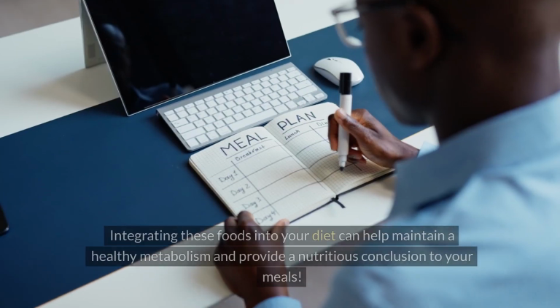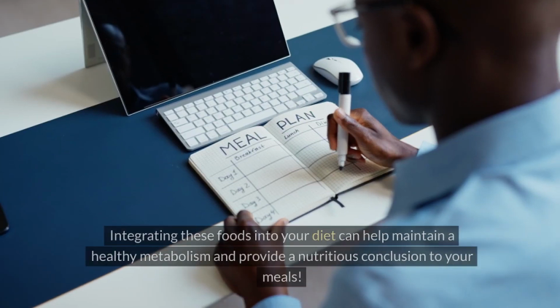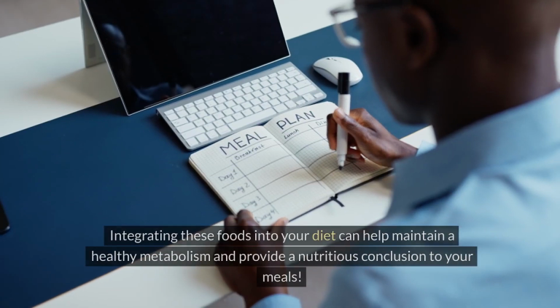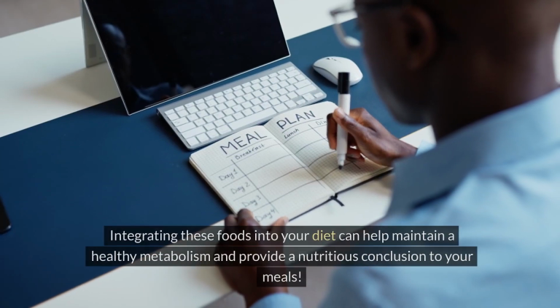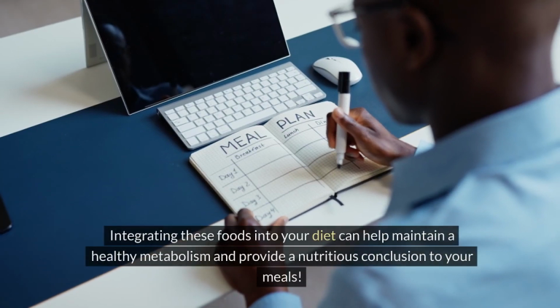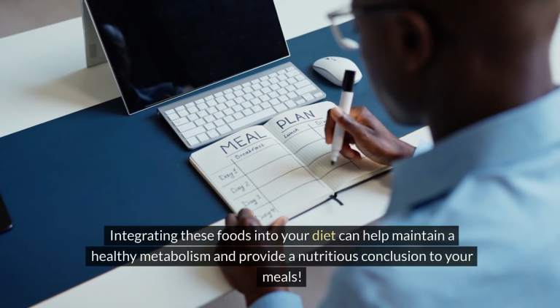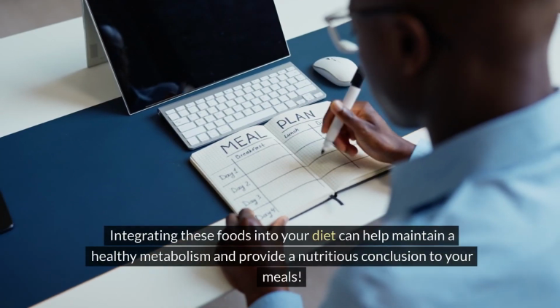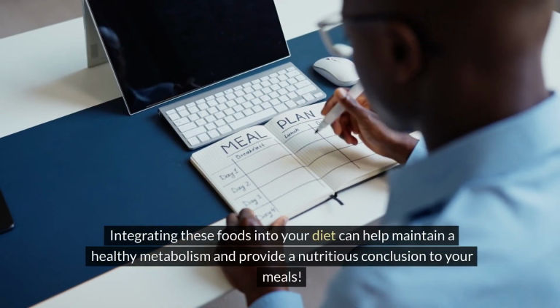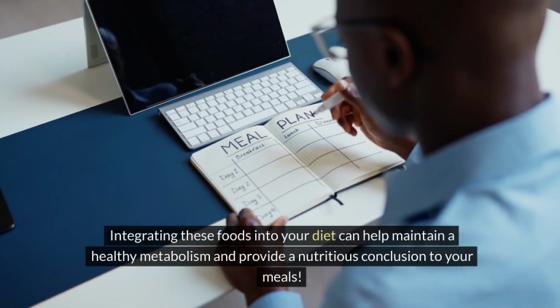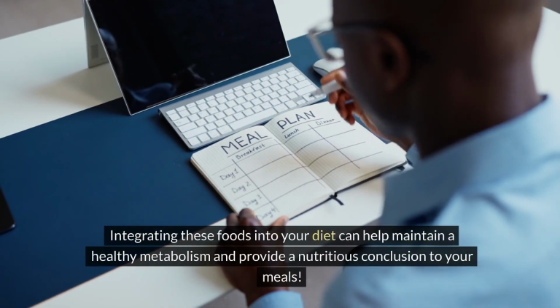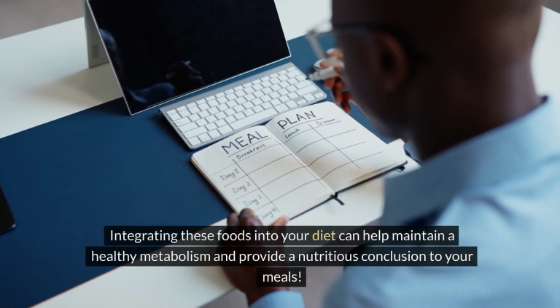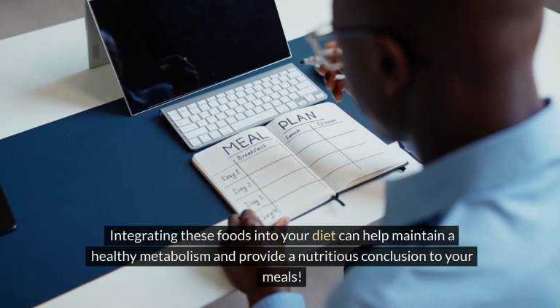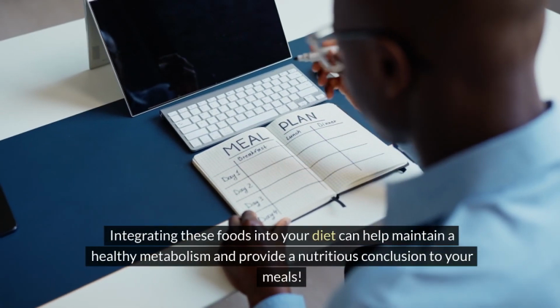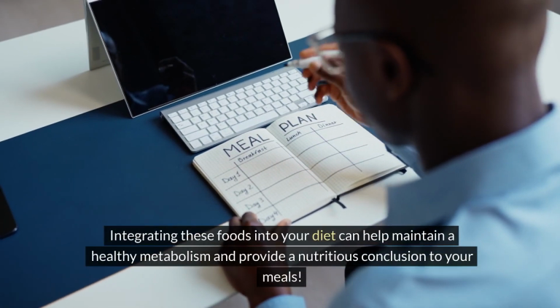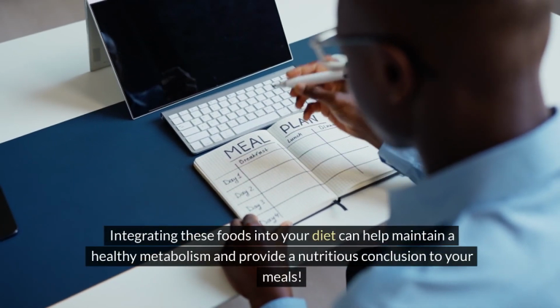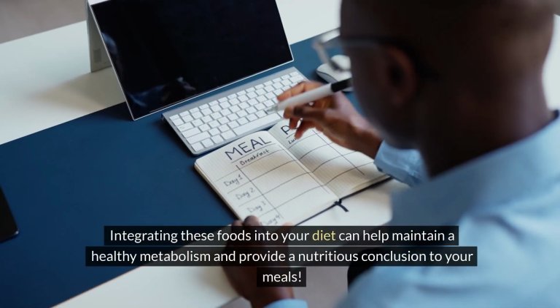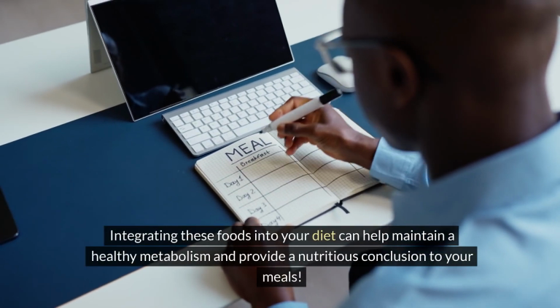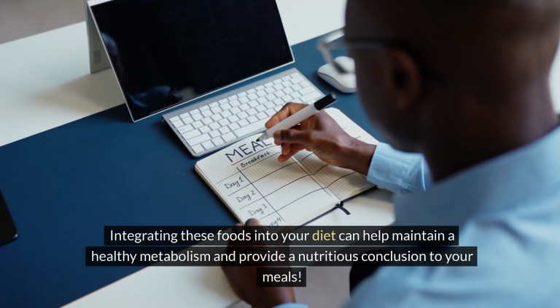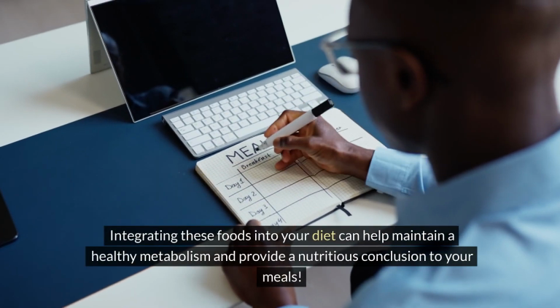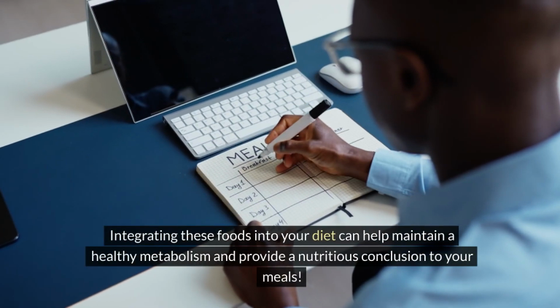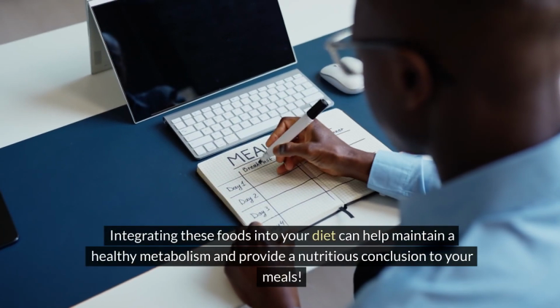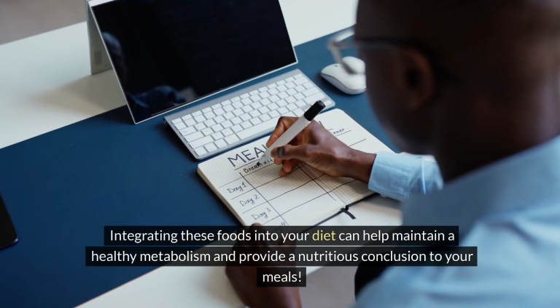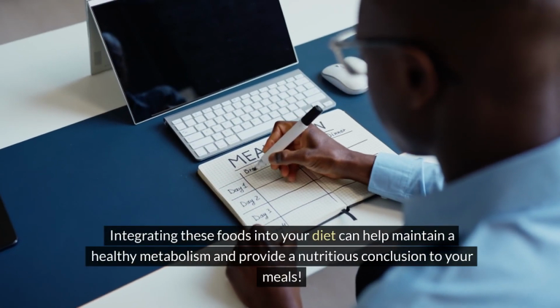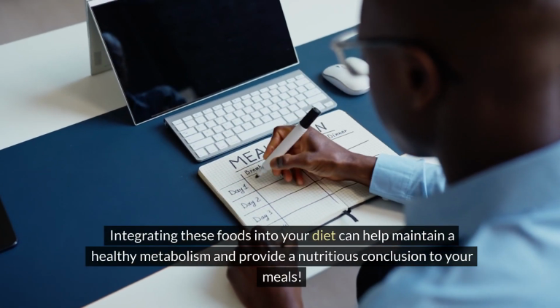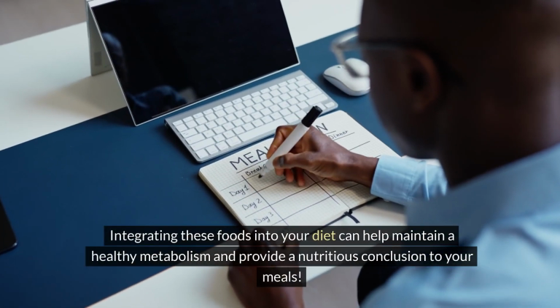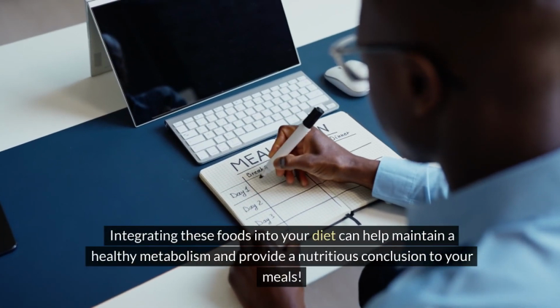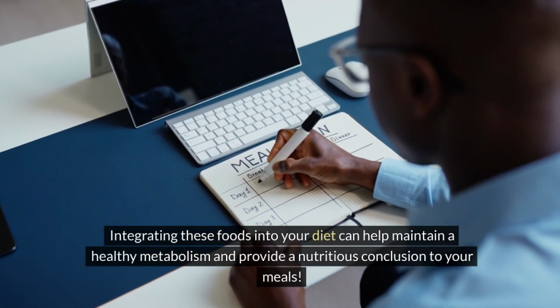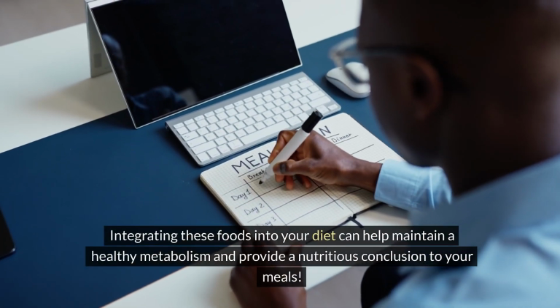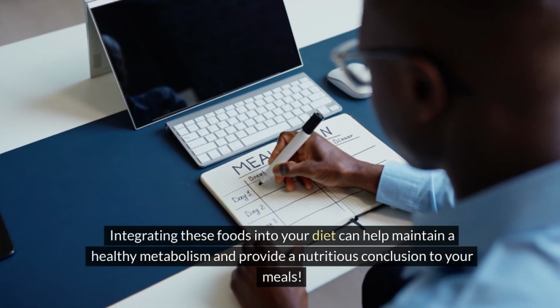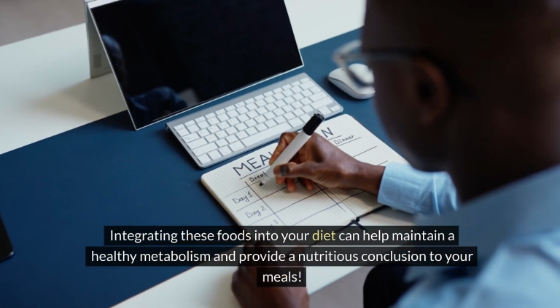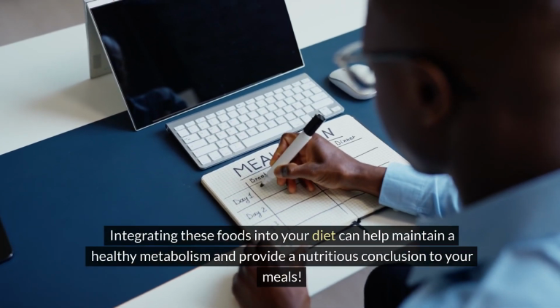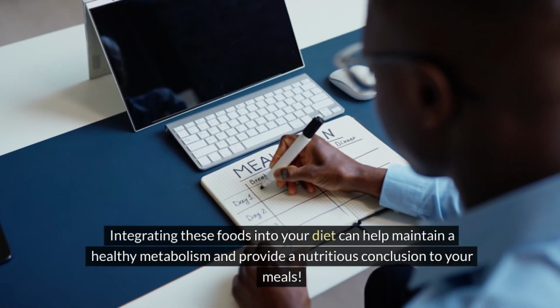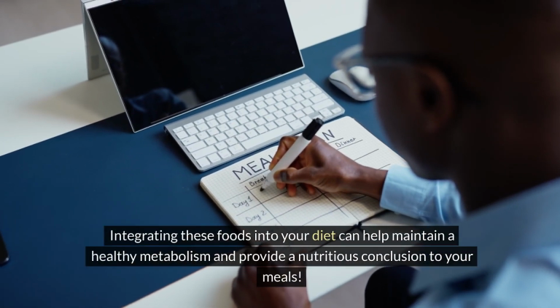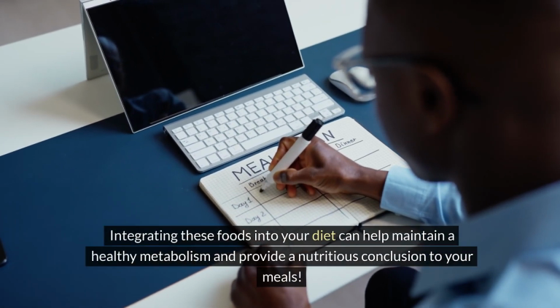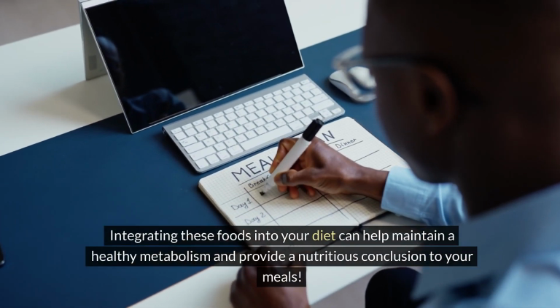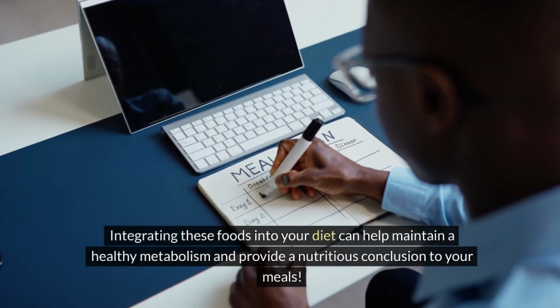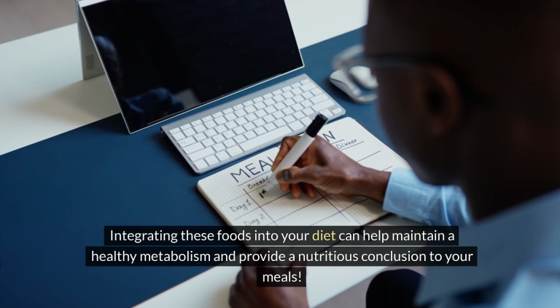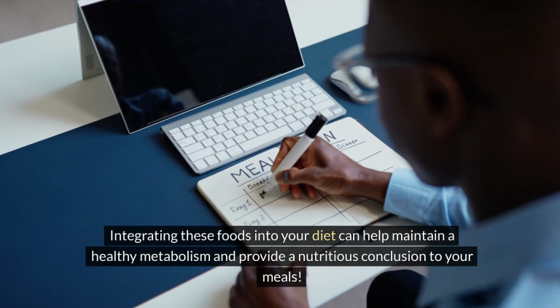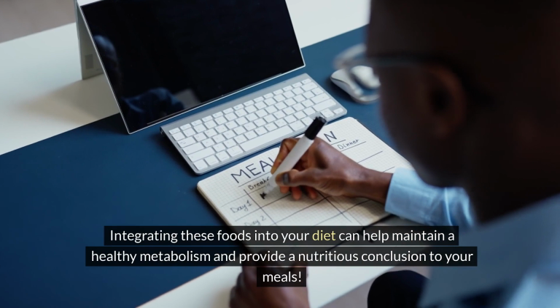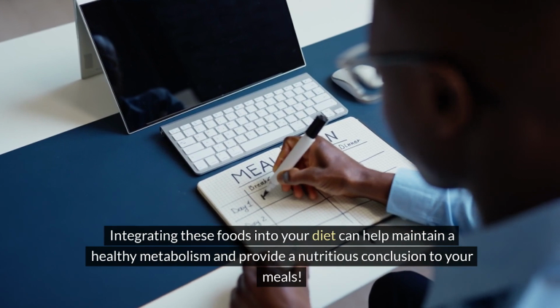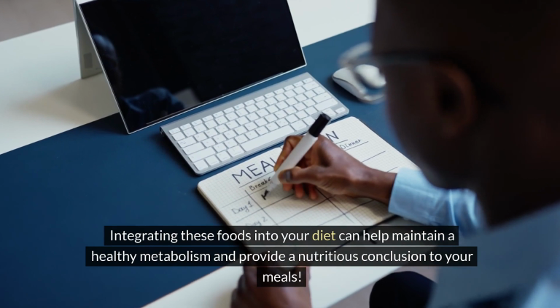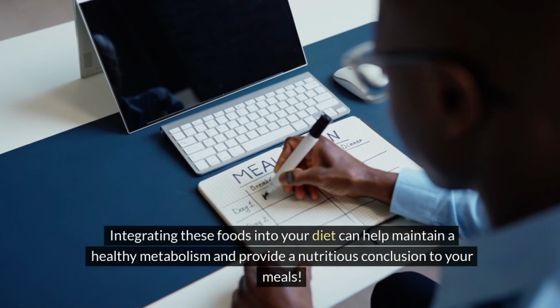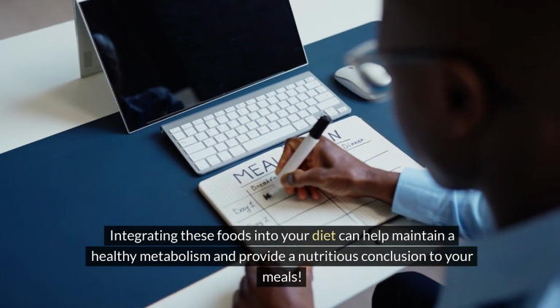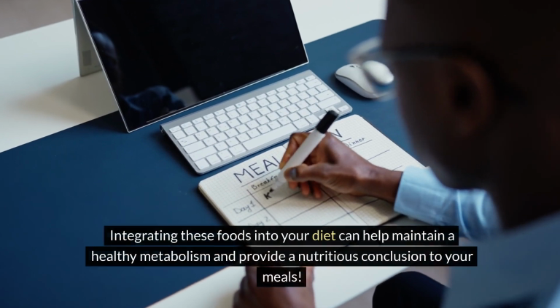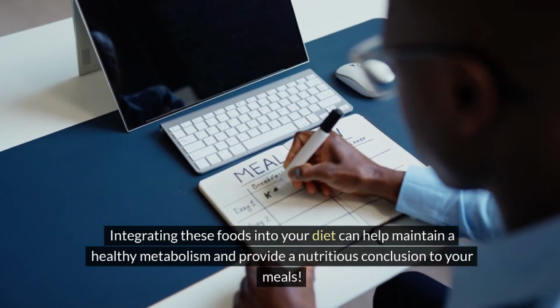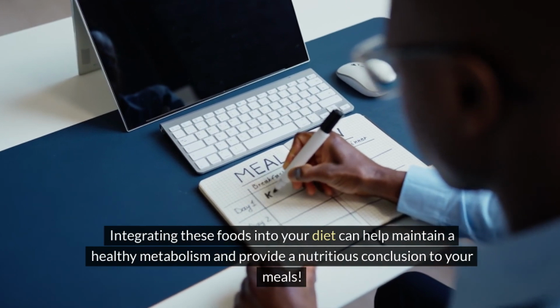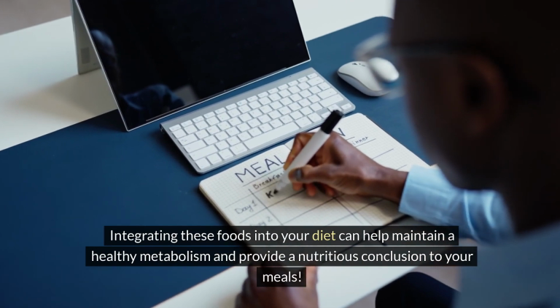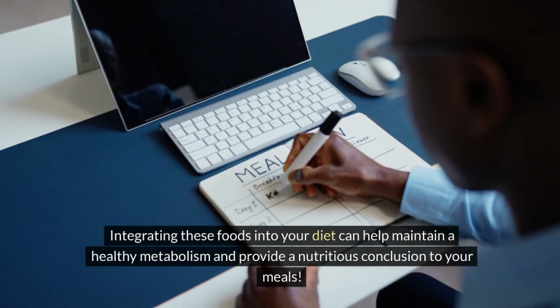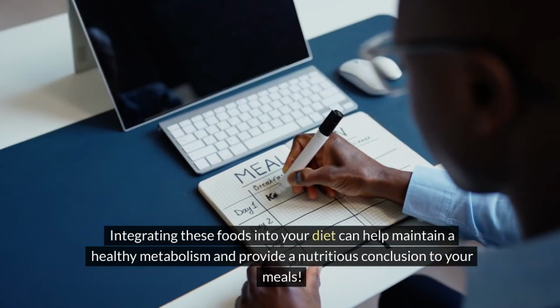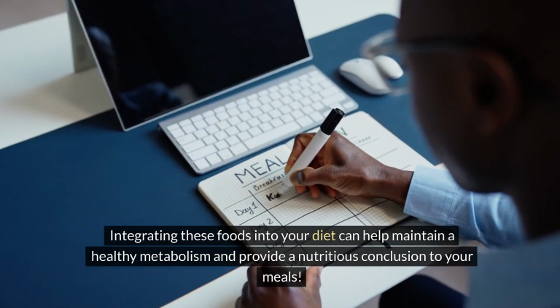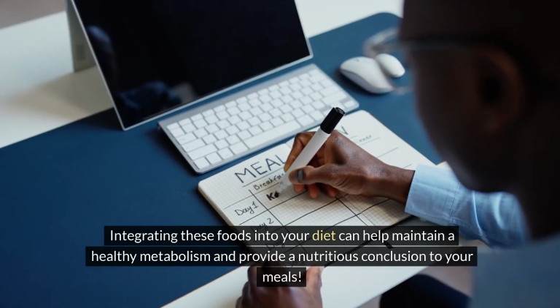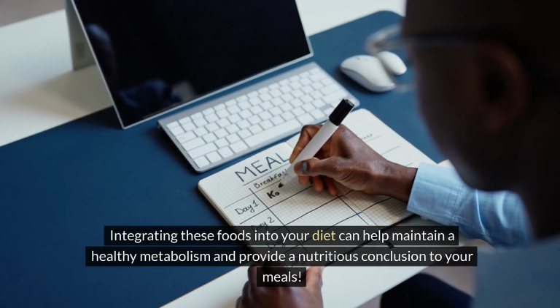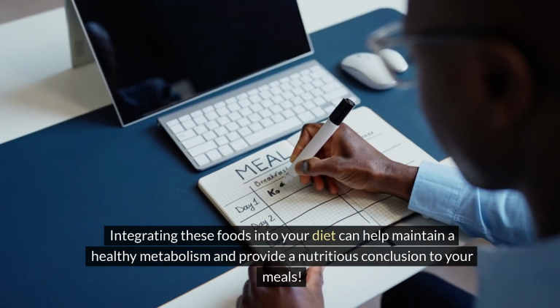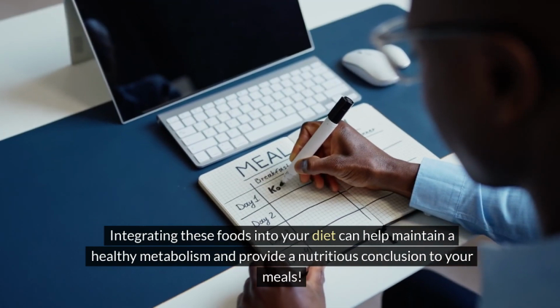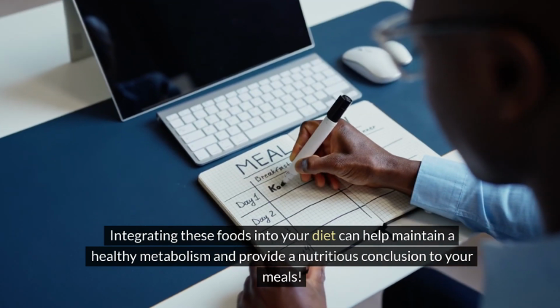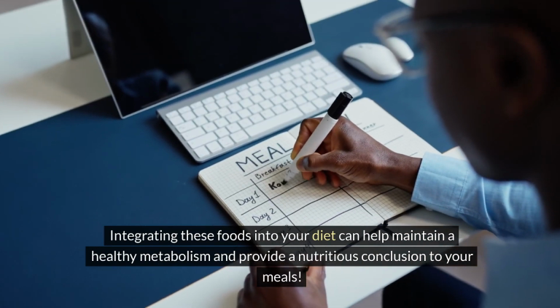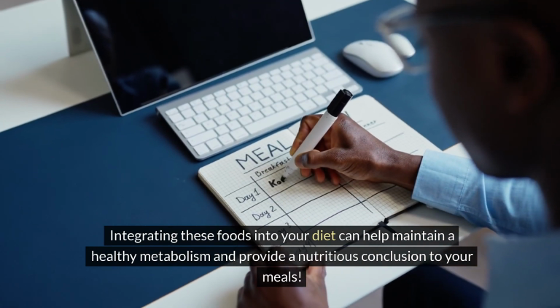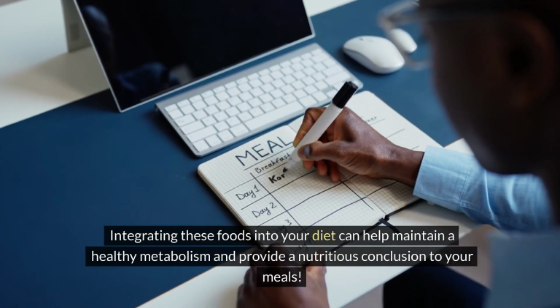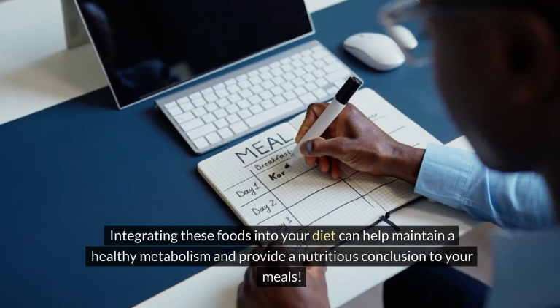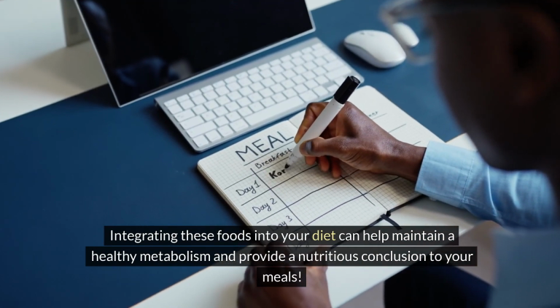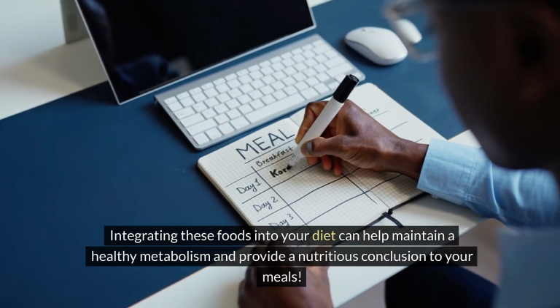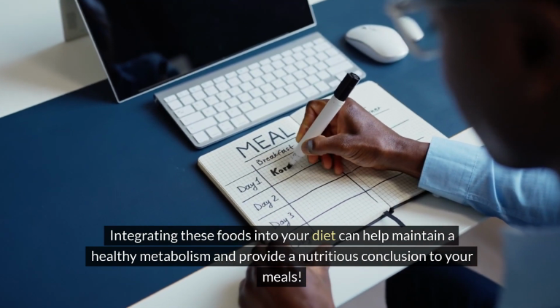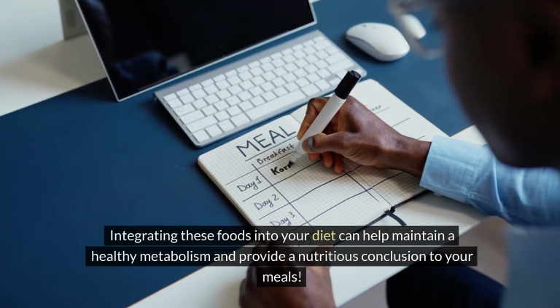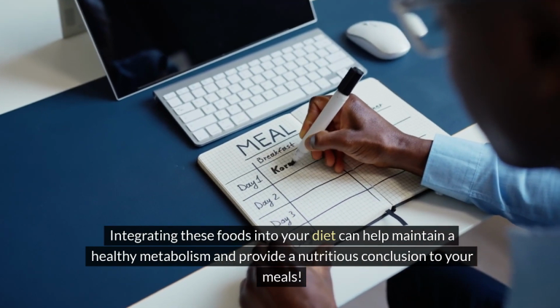Integrating these foods into your diet can help maintain a healthy metabolism and provide a nutritious conclusion to your meals.